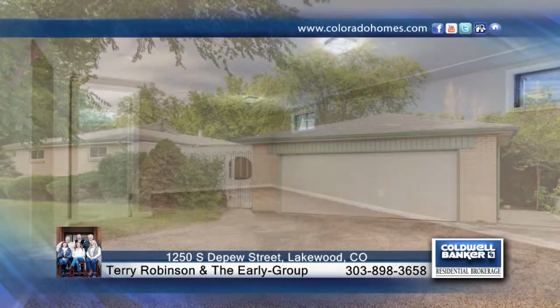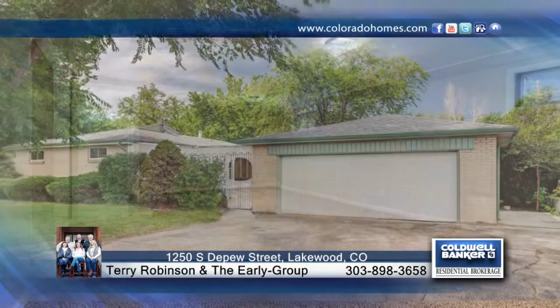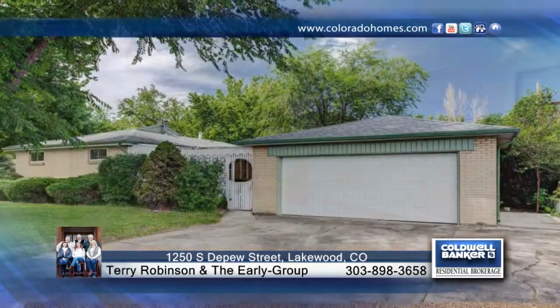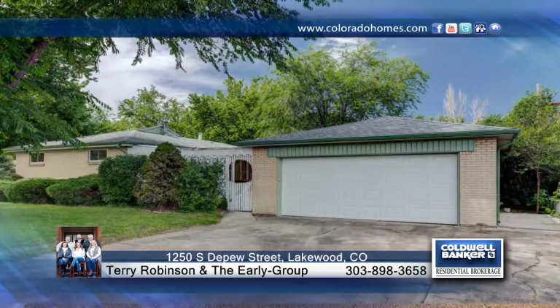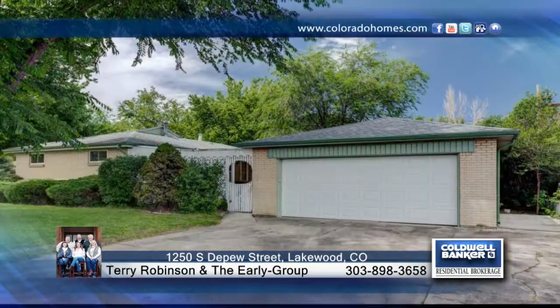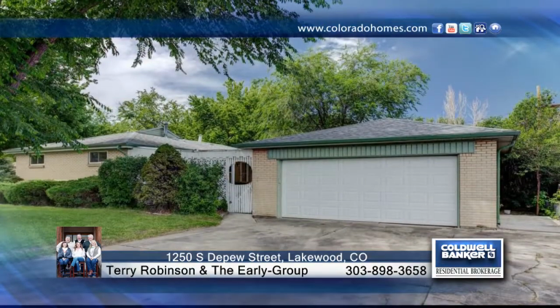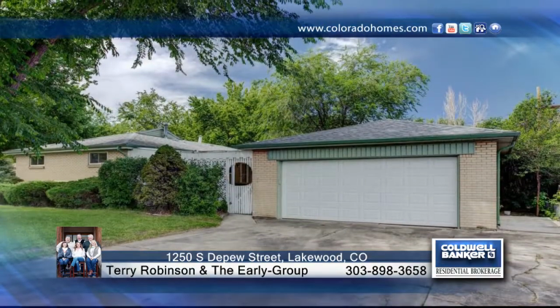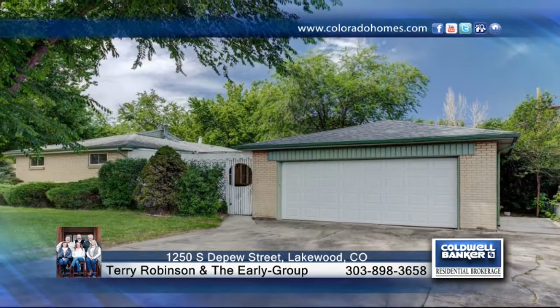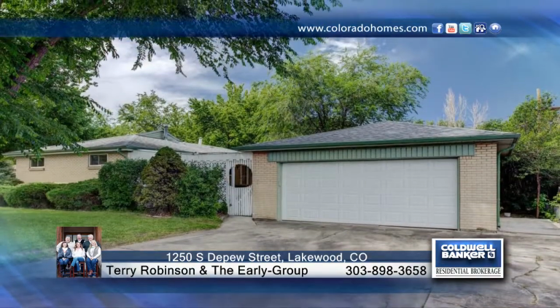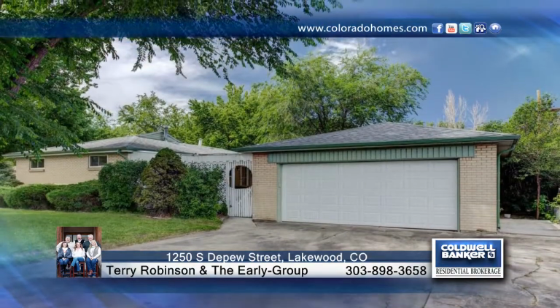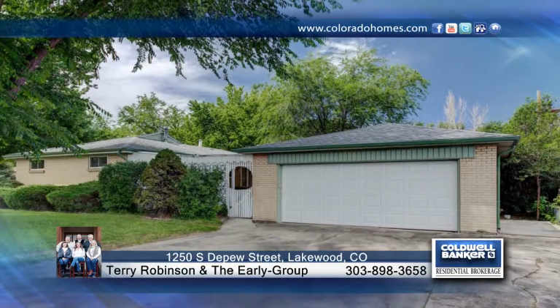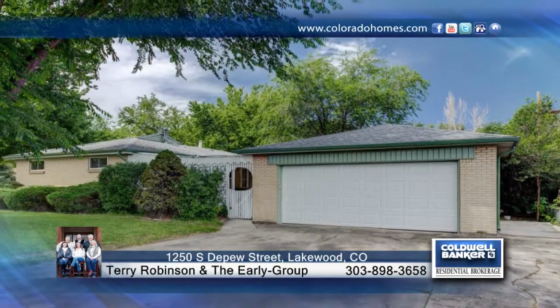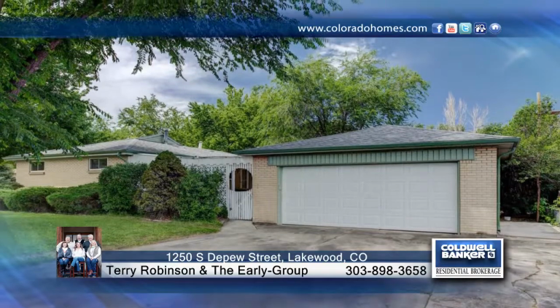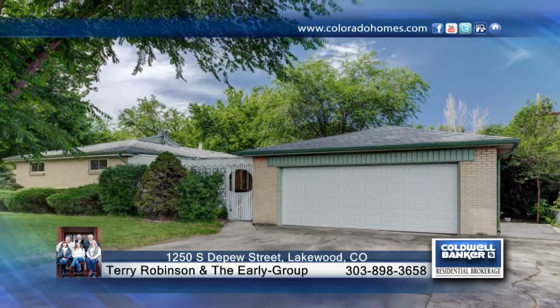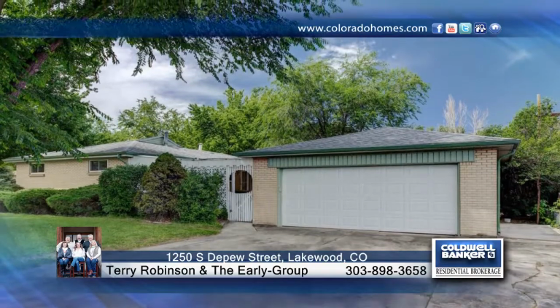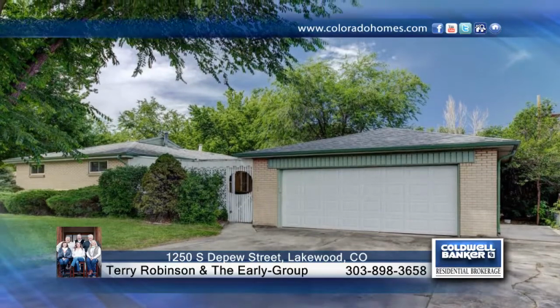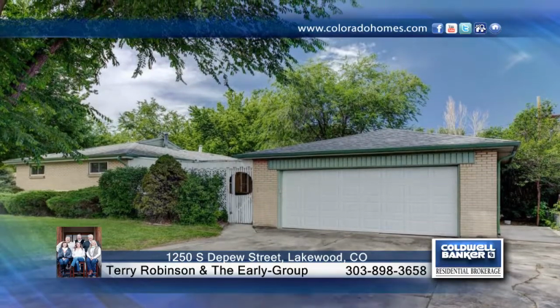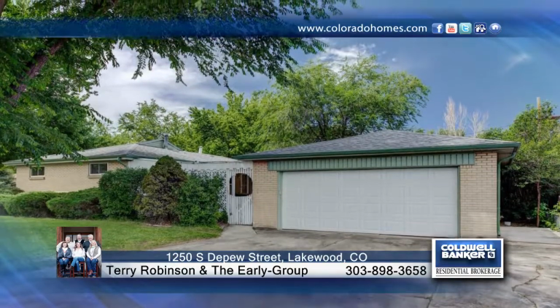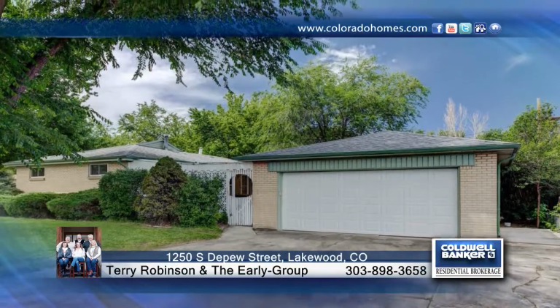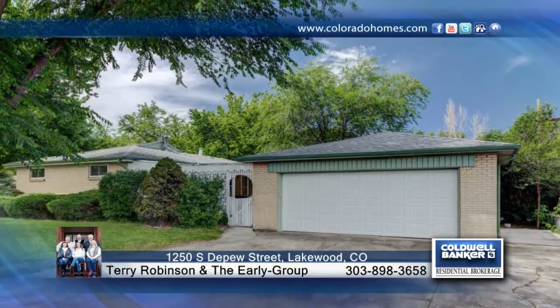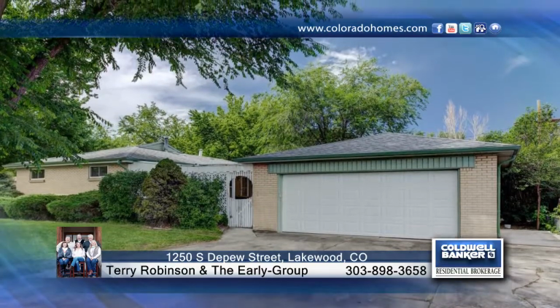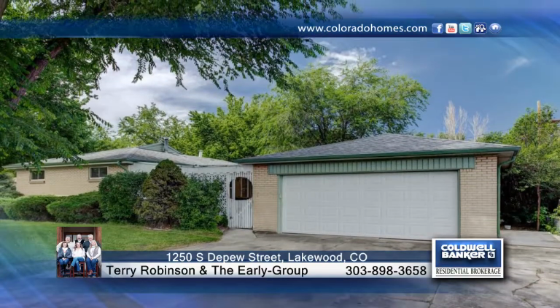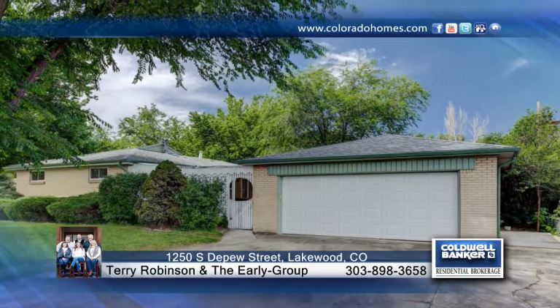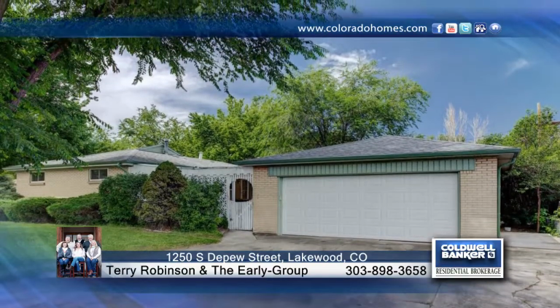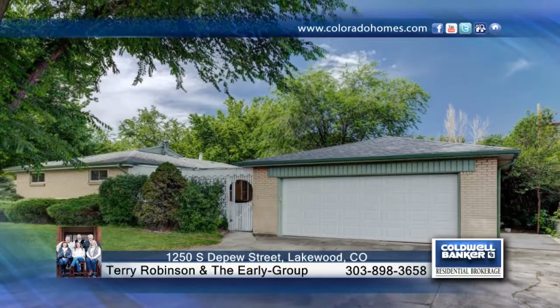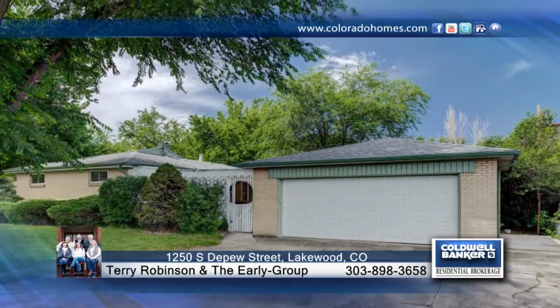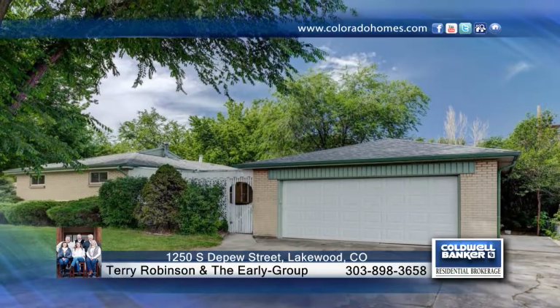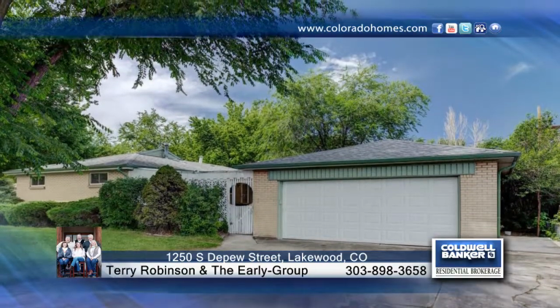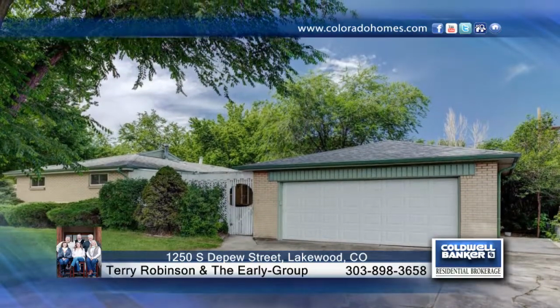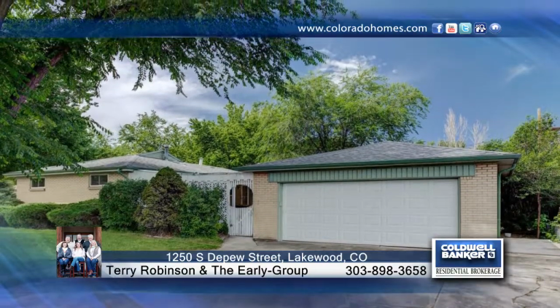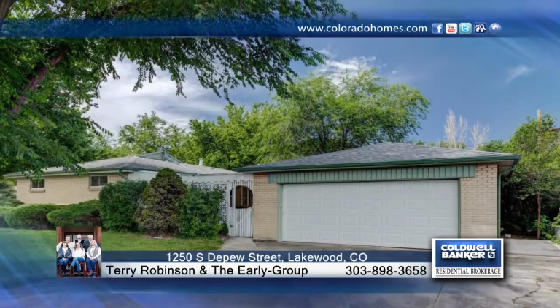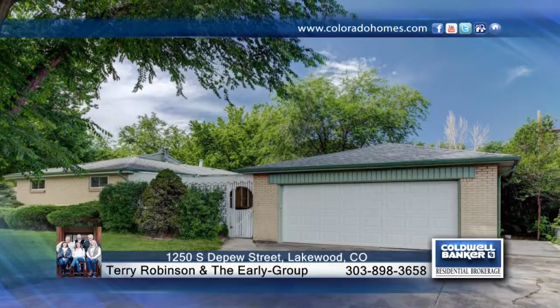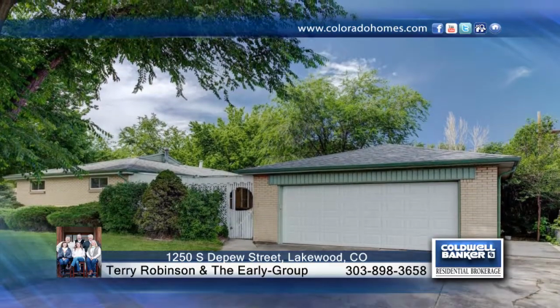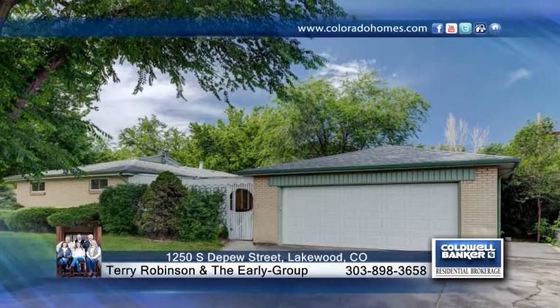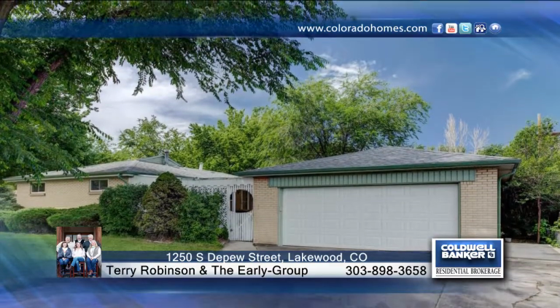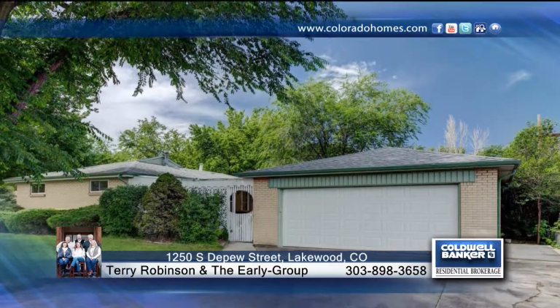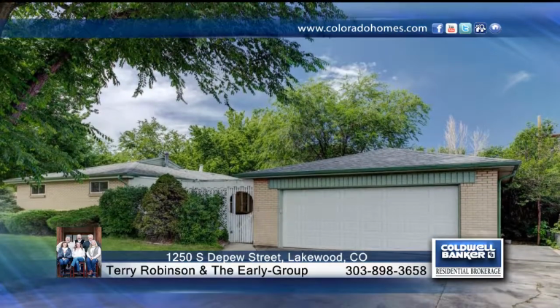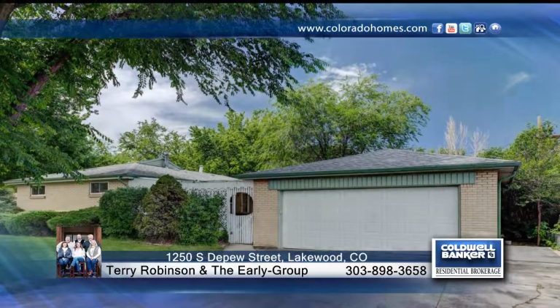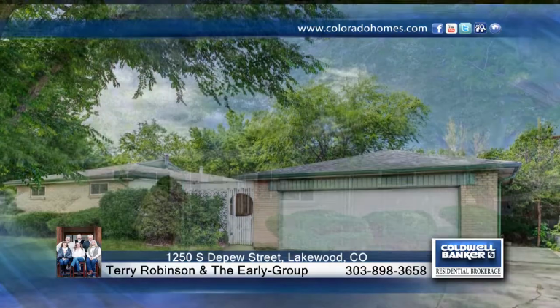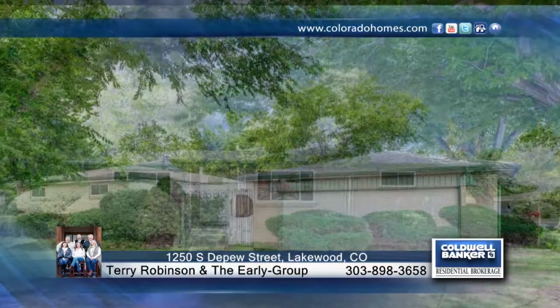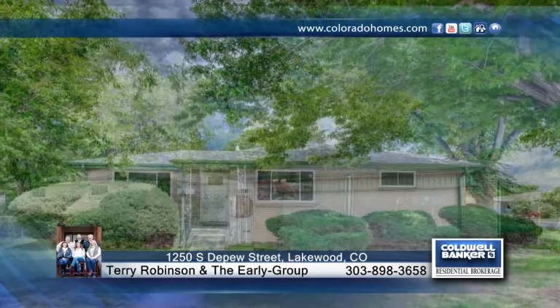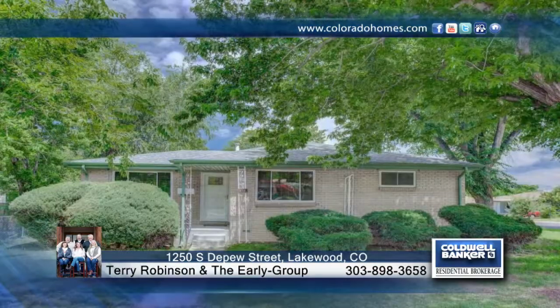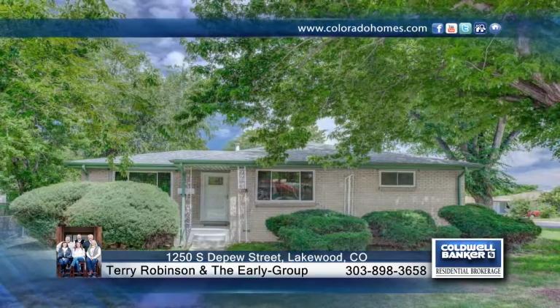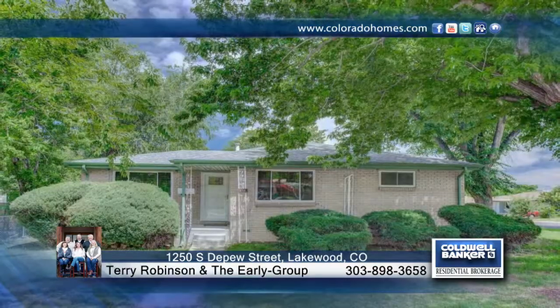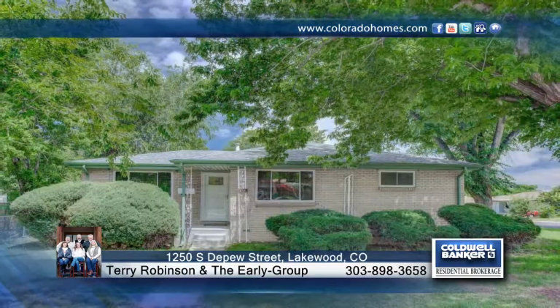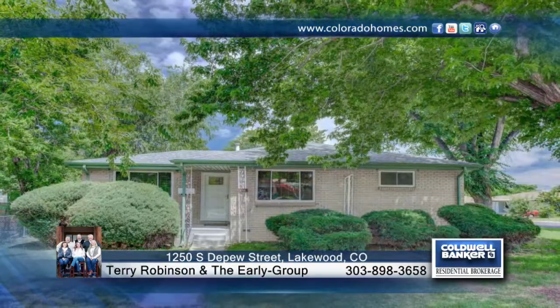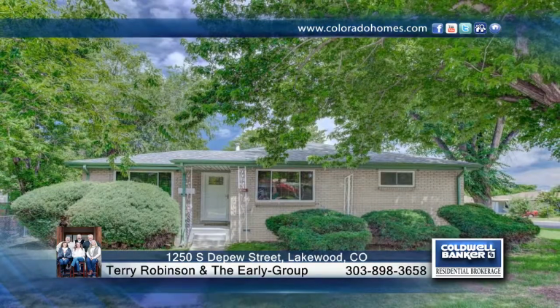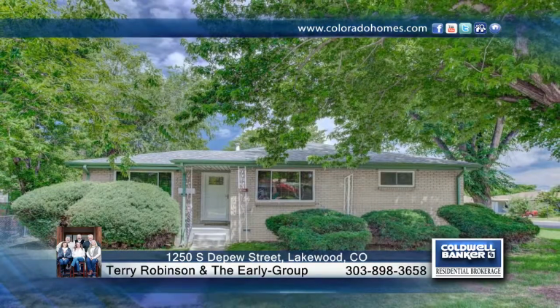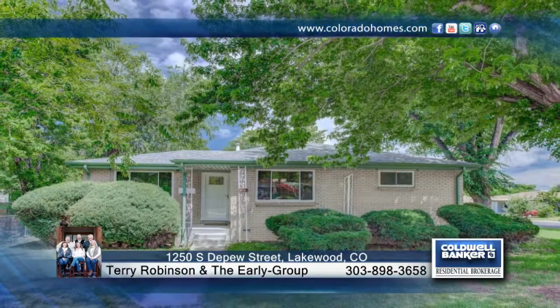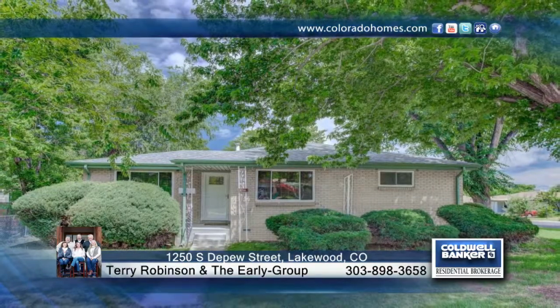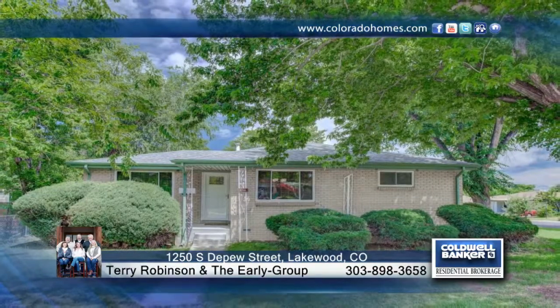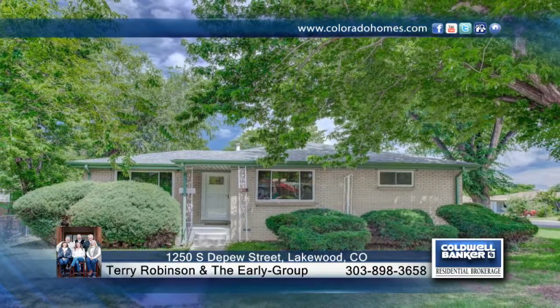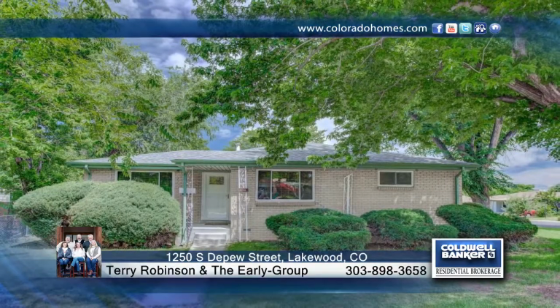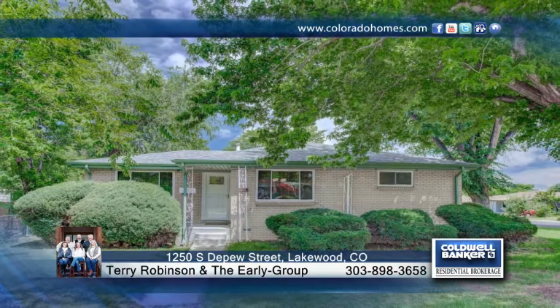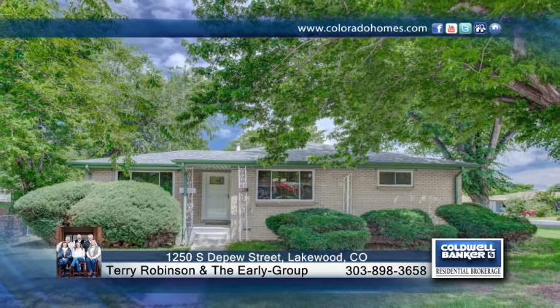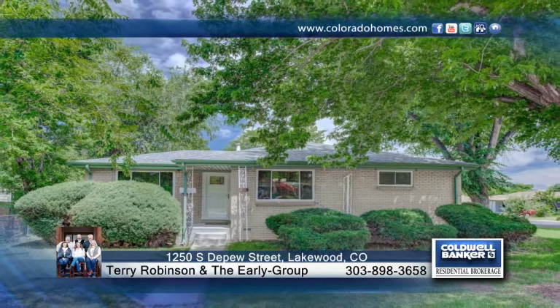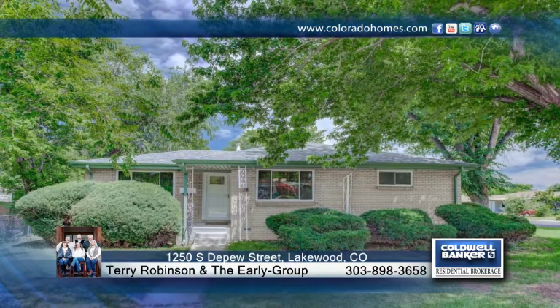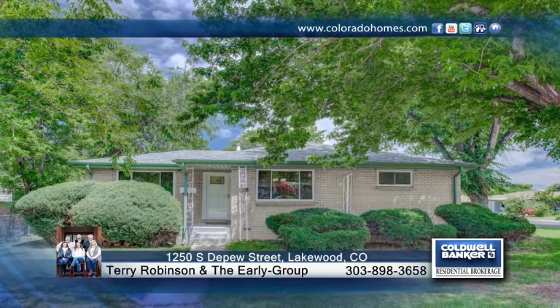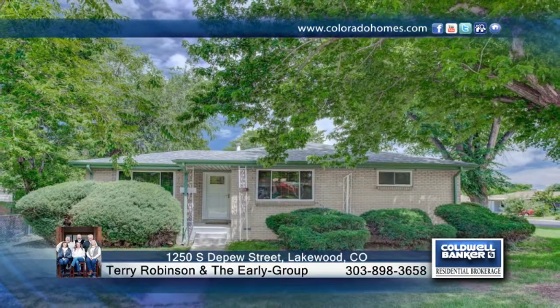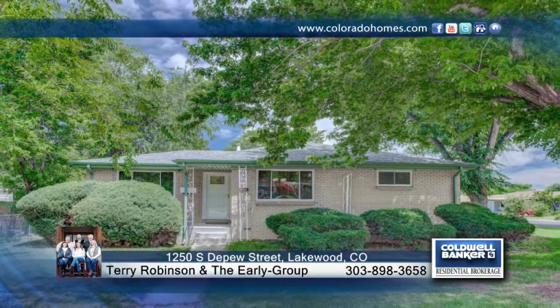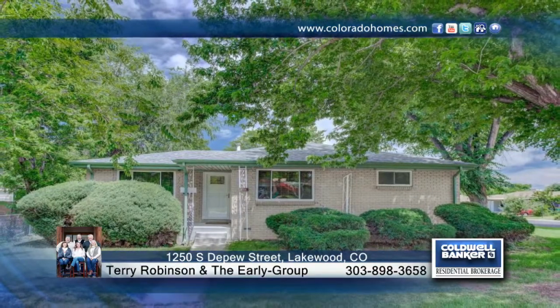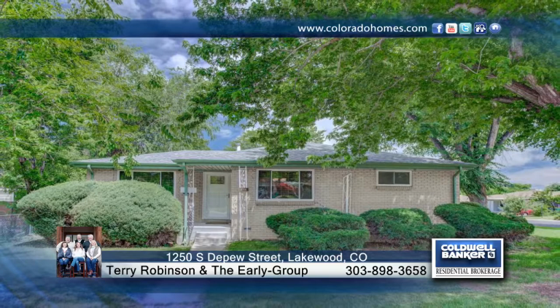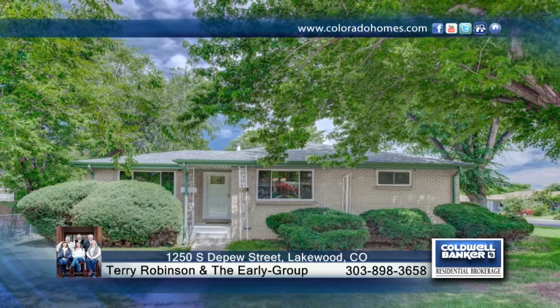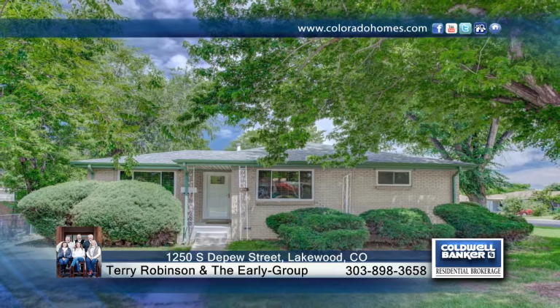This gorgeous remodel is ready for immediate occupancy. Contact Terry Robinson and the Early Group to find out how to make it yours.